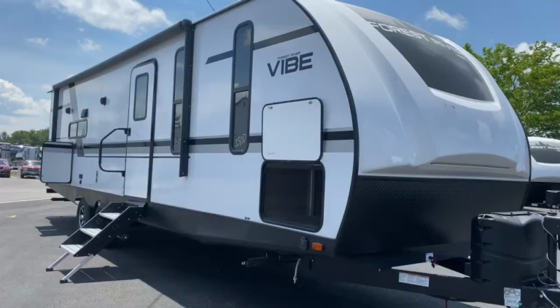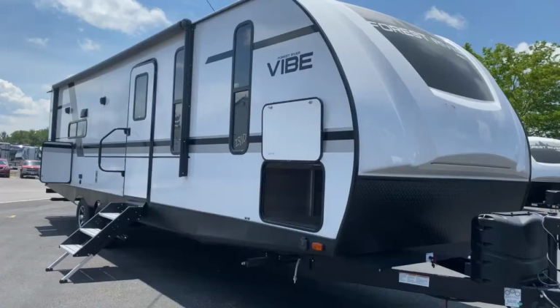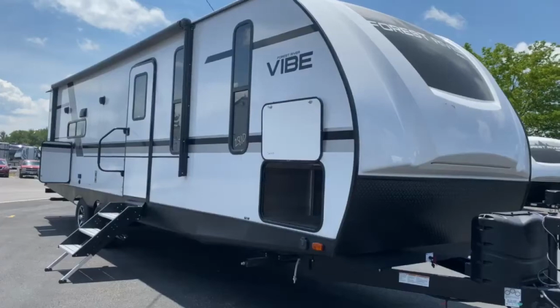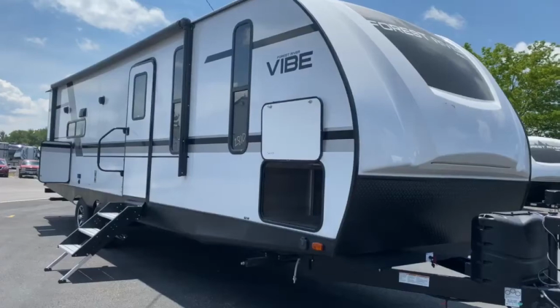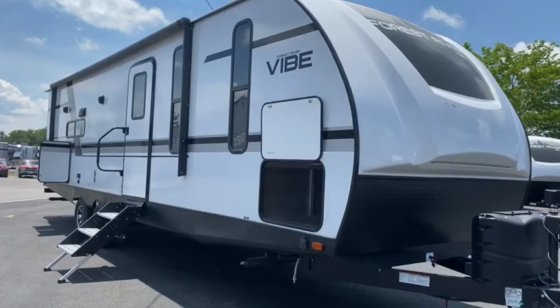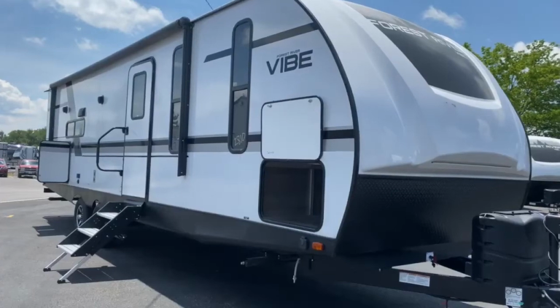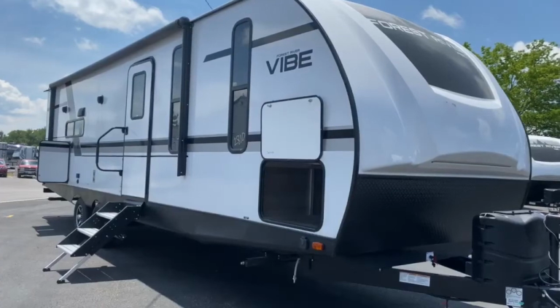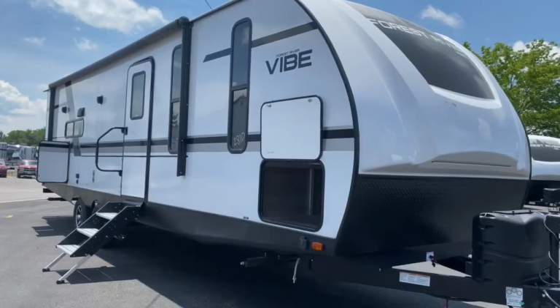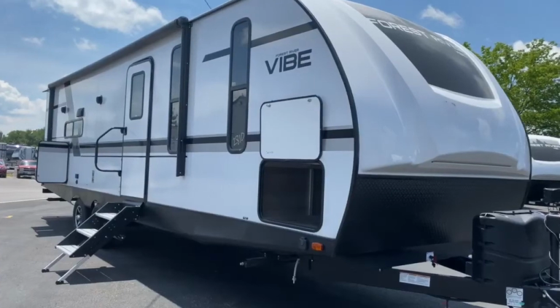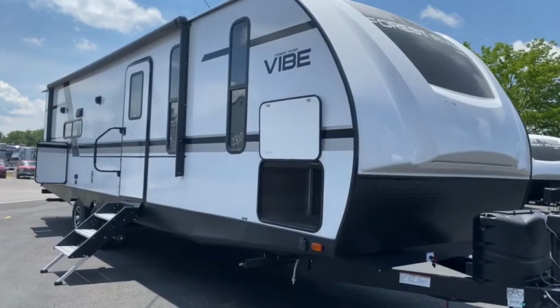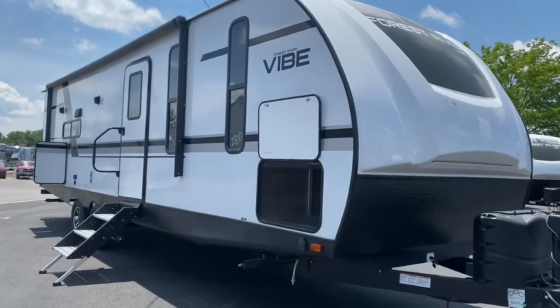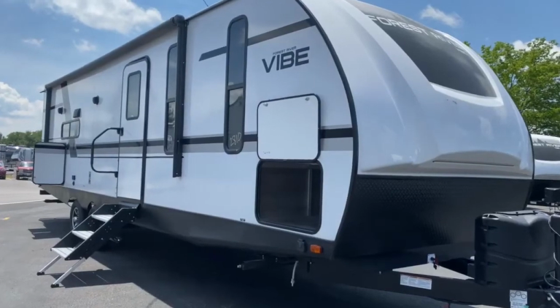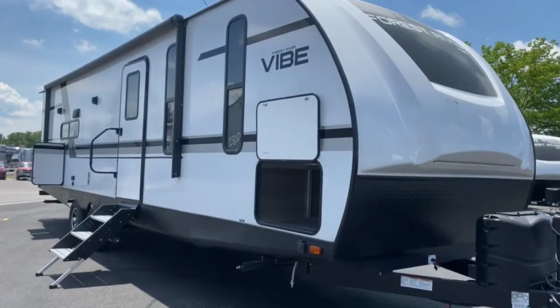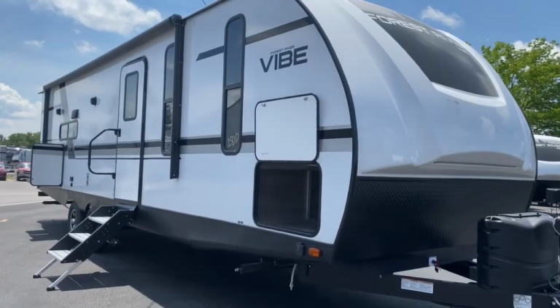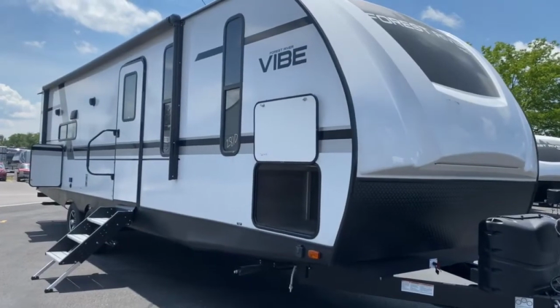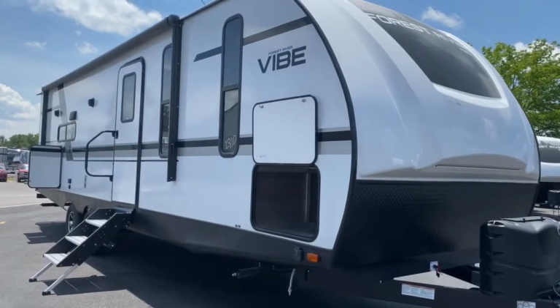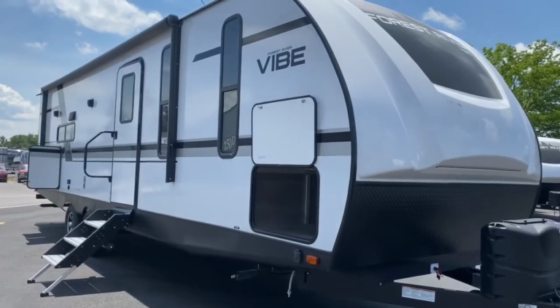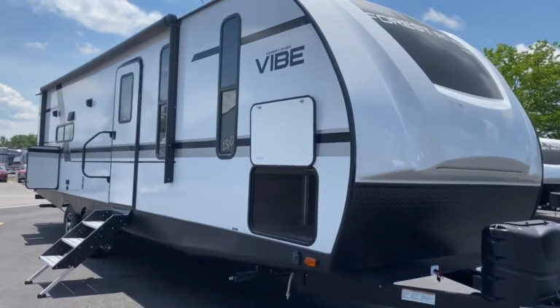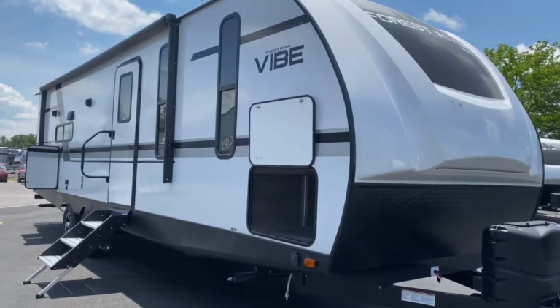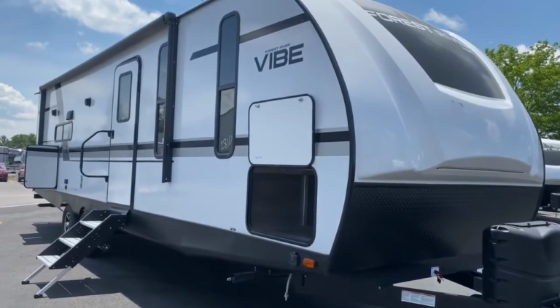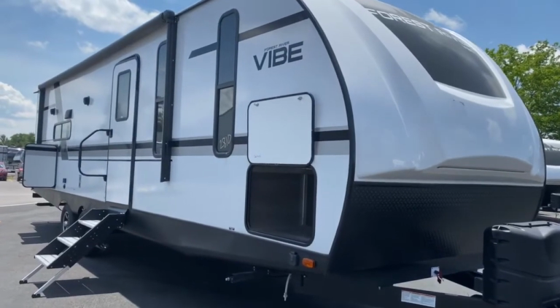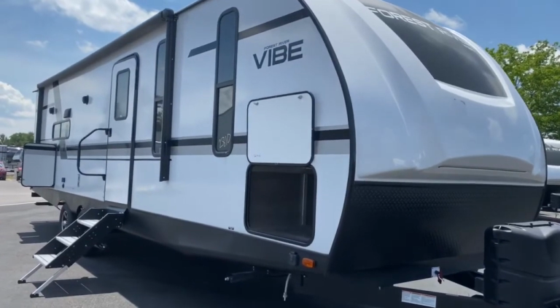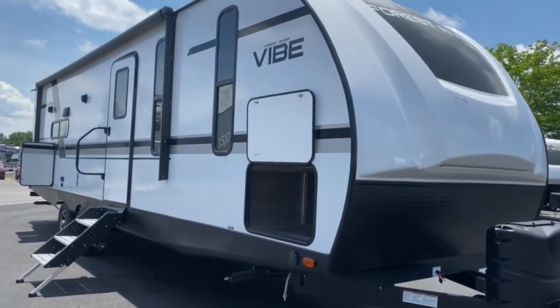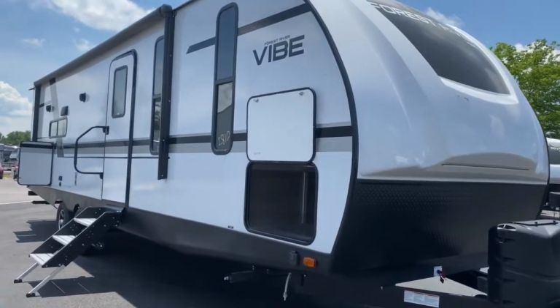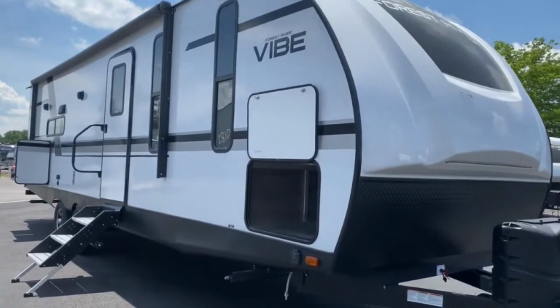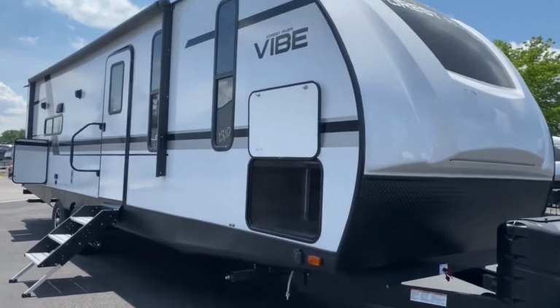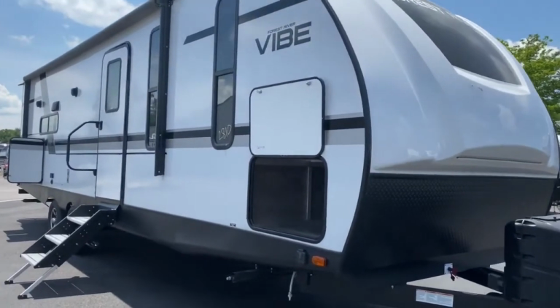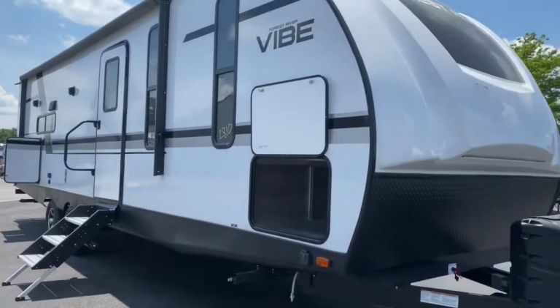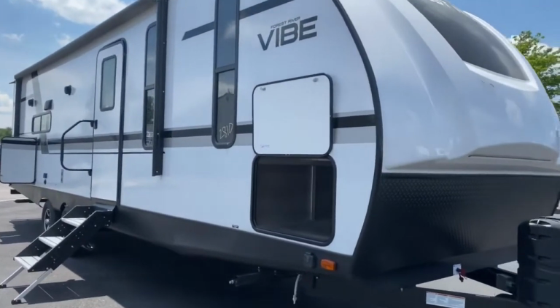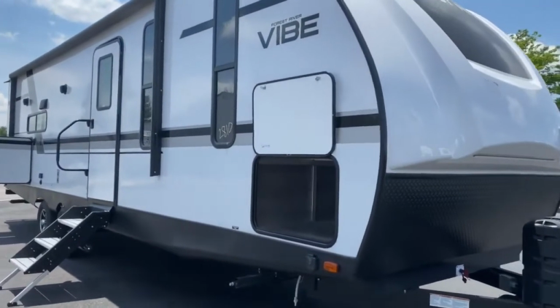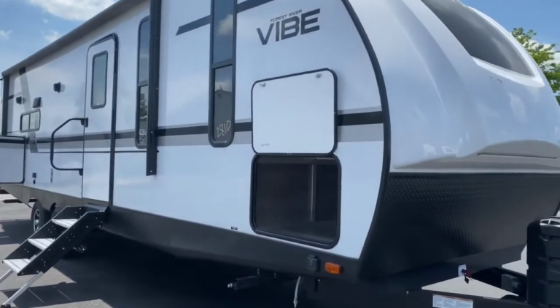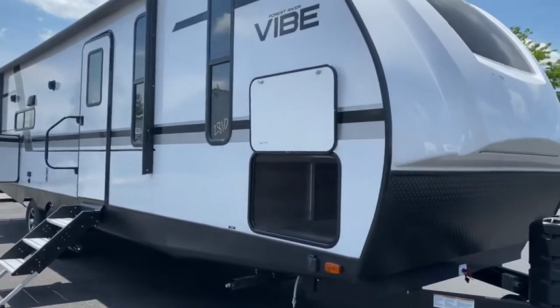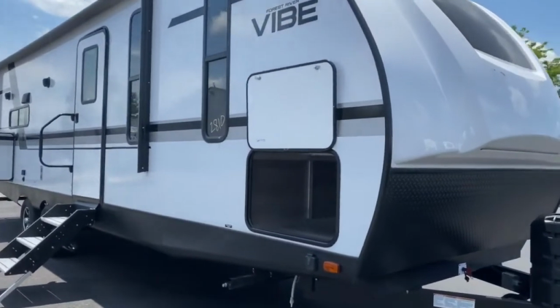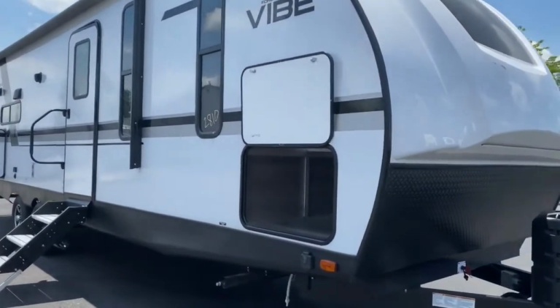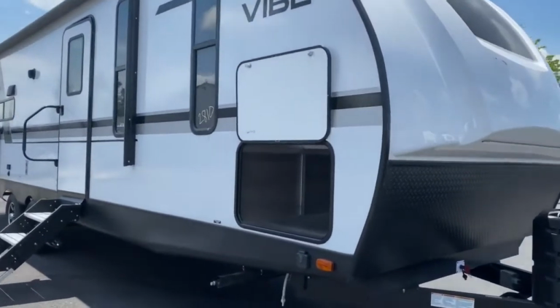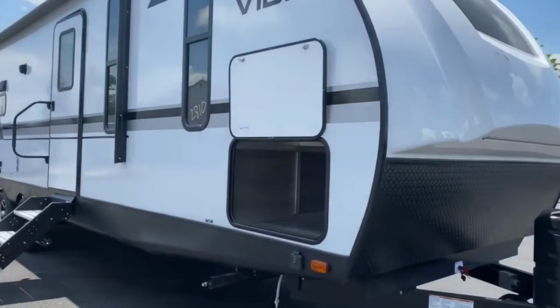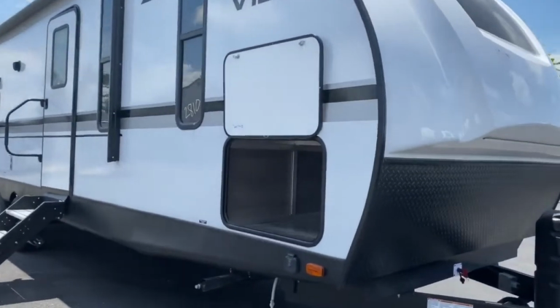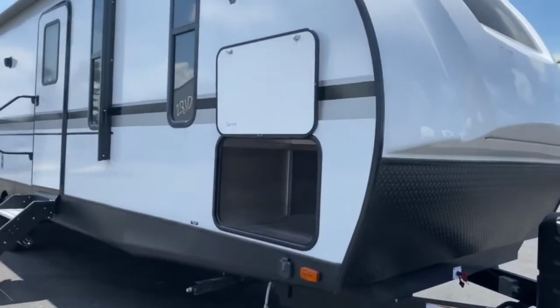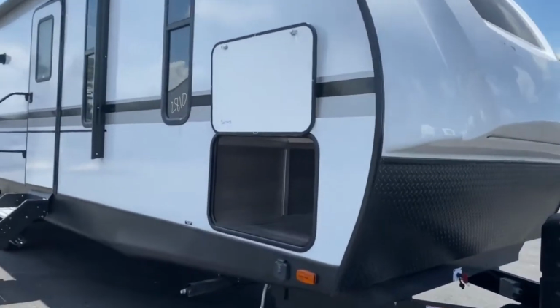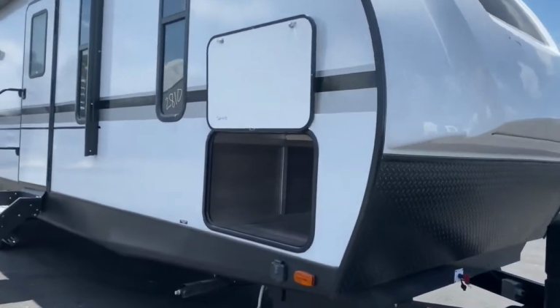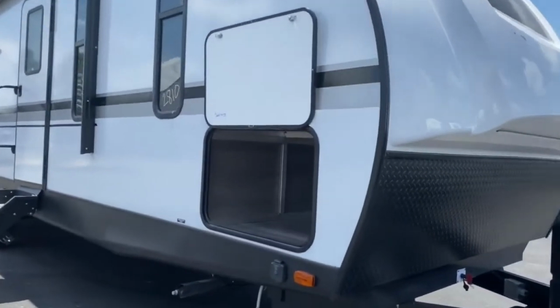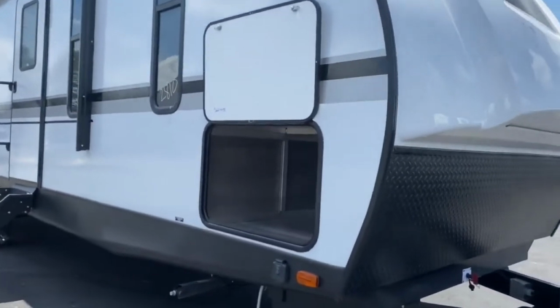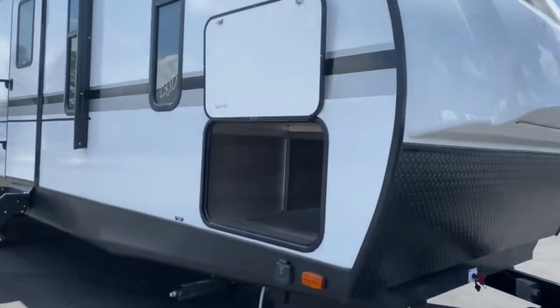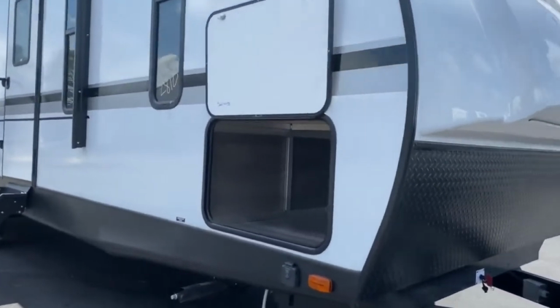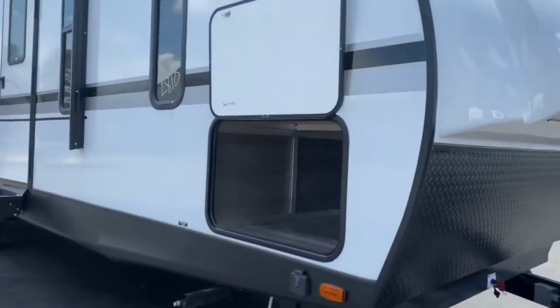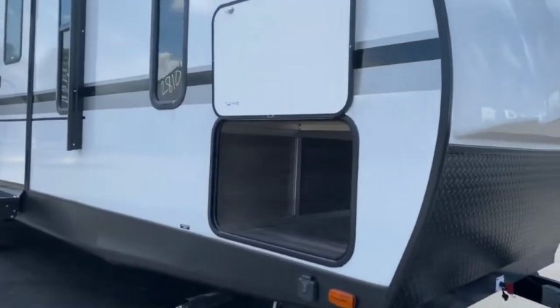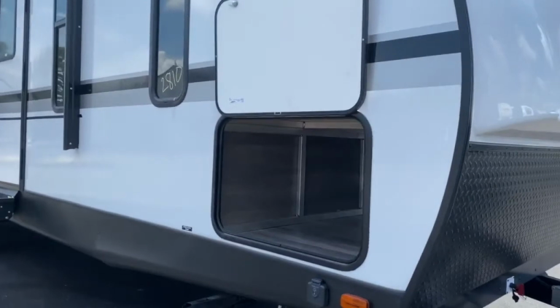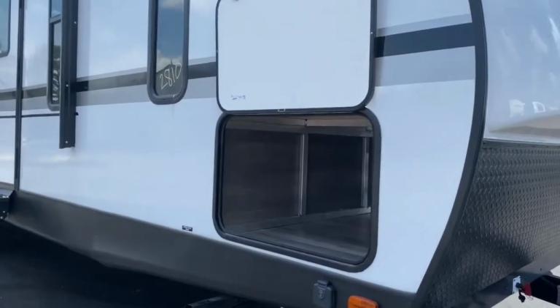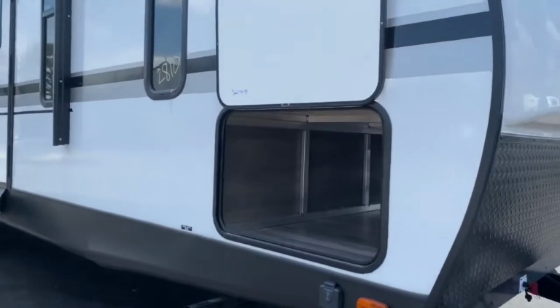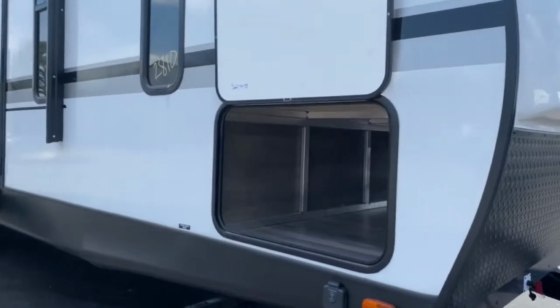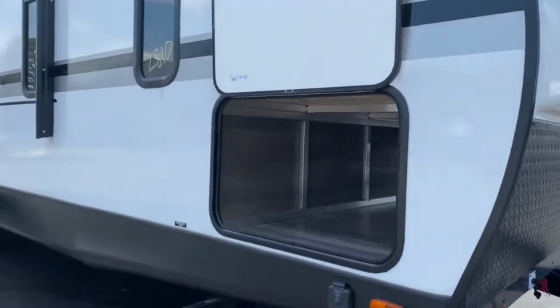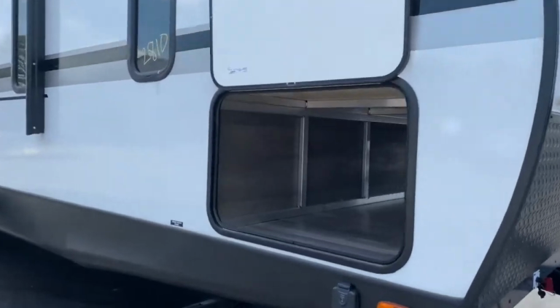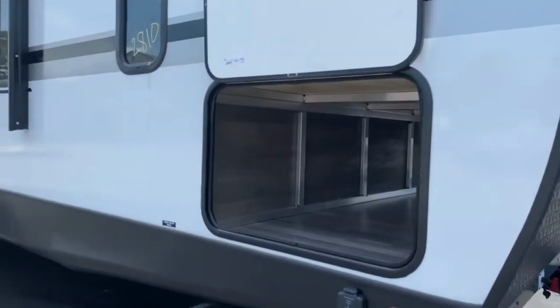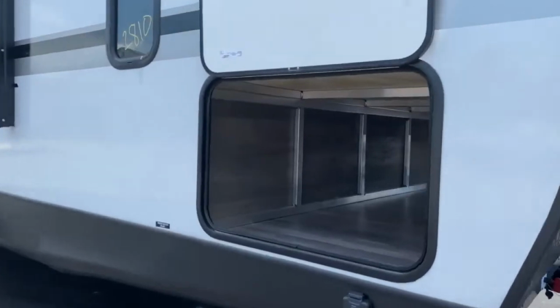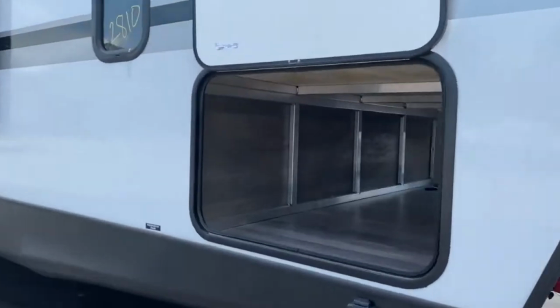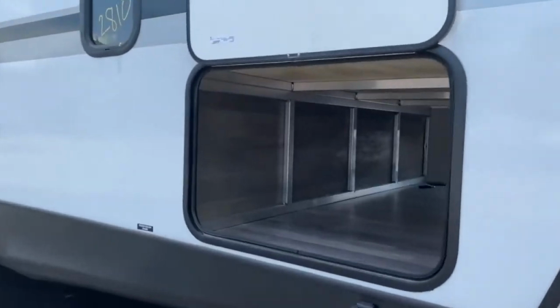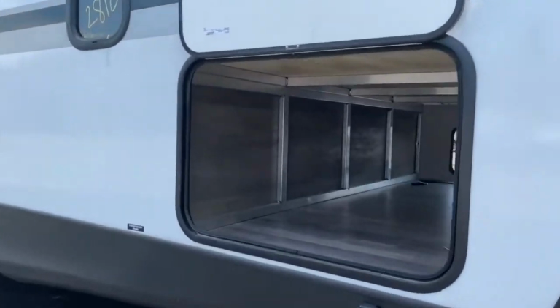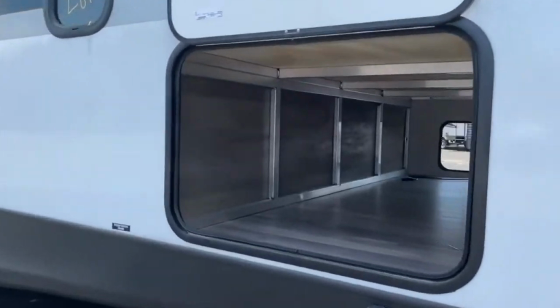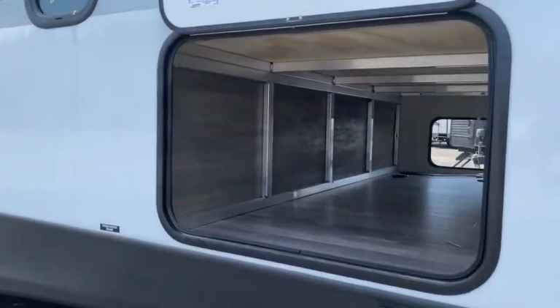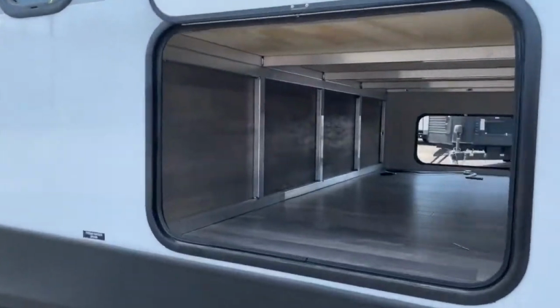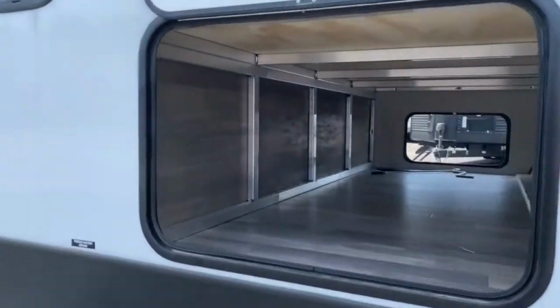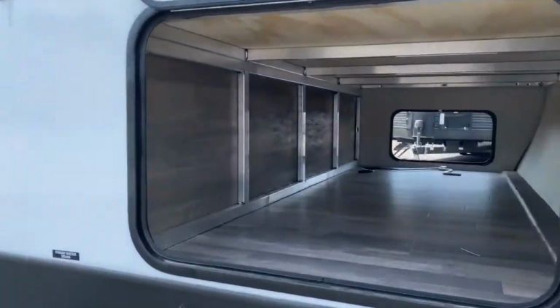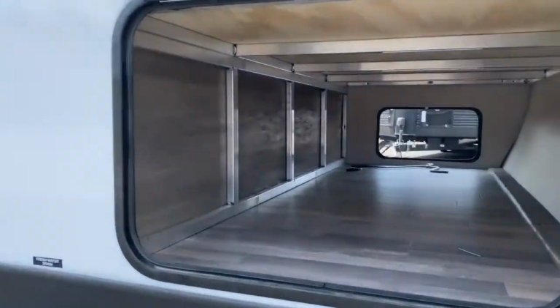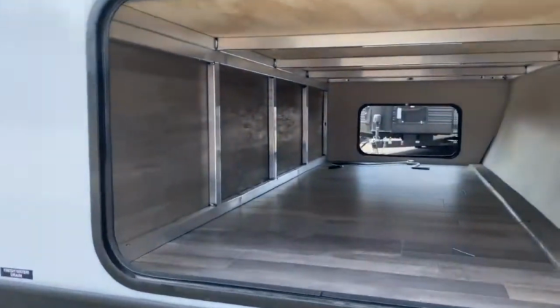Hey guys, it's Vicki with Tri-State RV in Anna, Illinois, and today we're taking a look at the 2025 28RB.